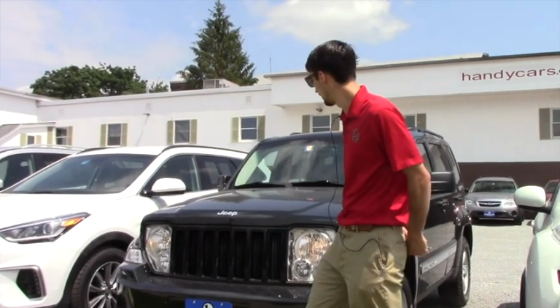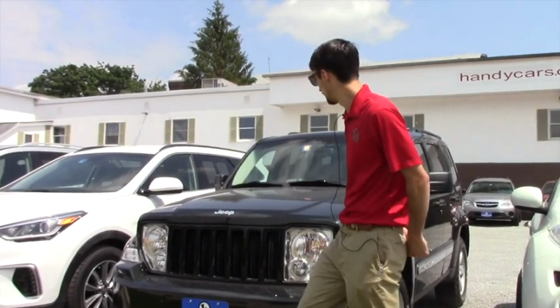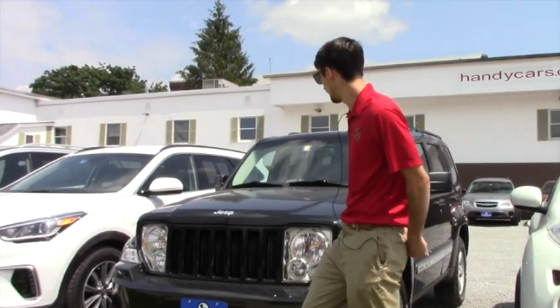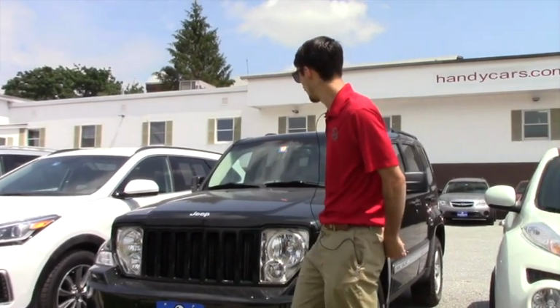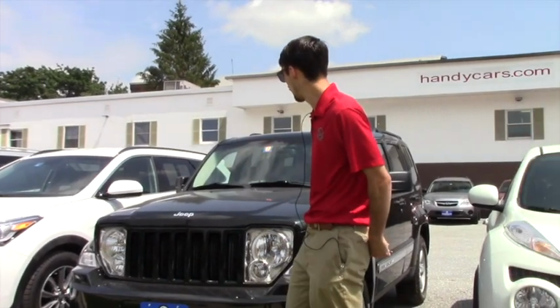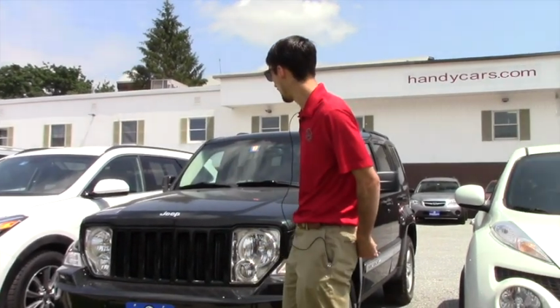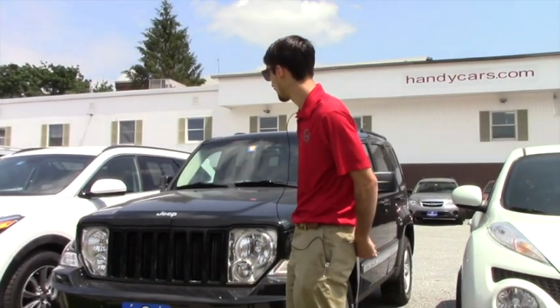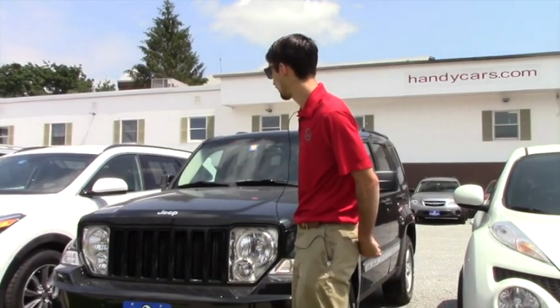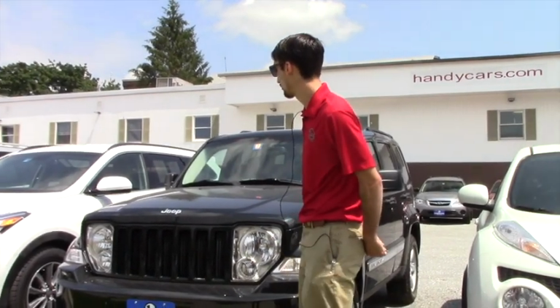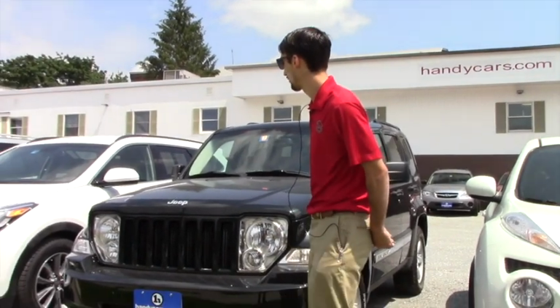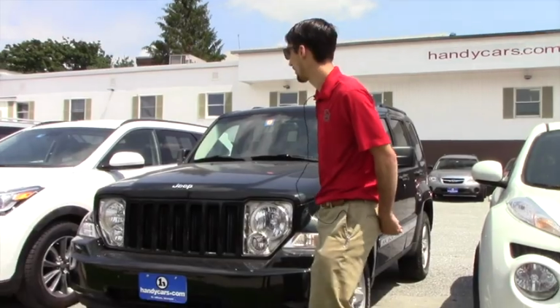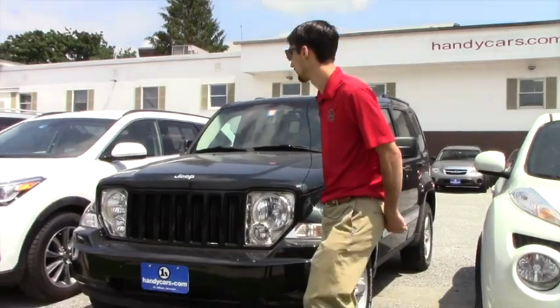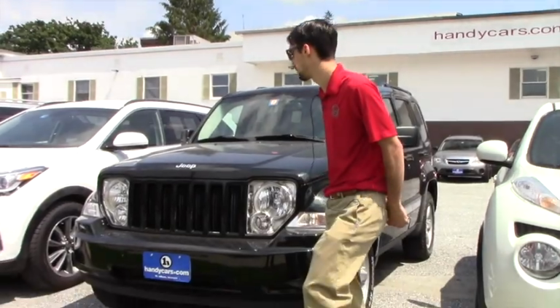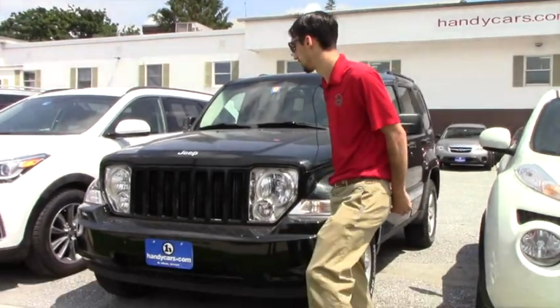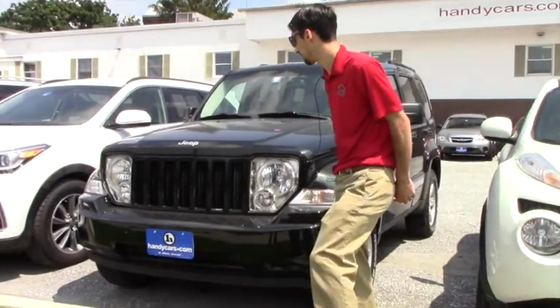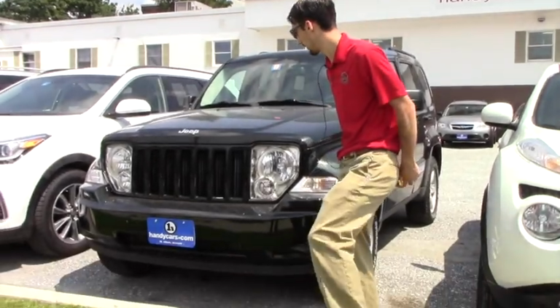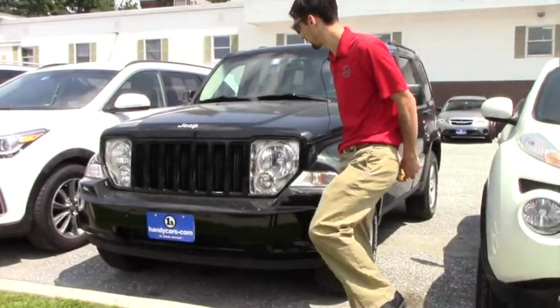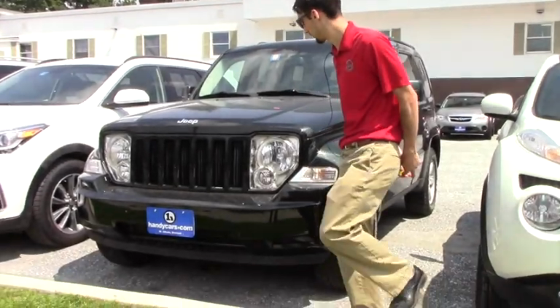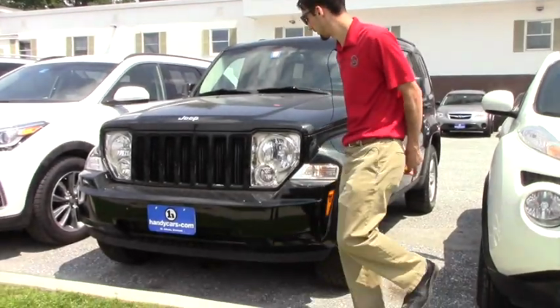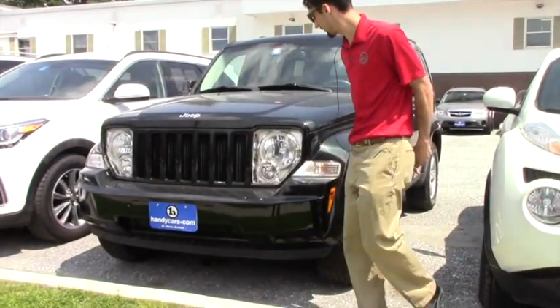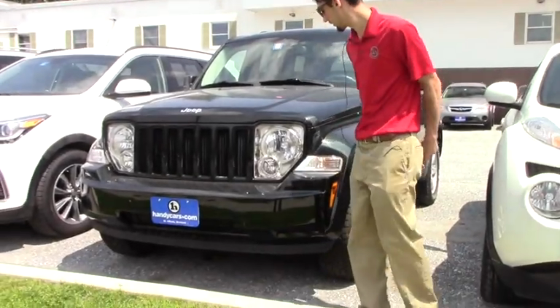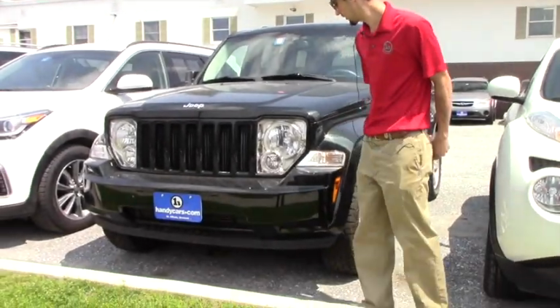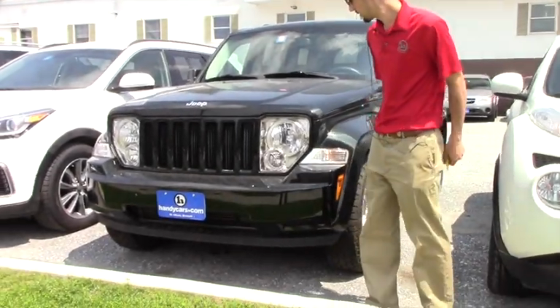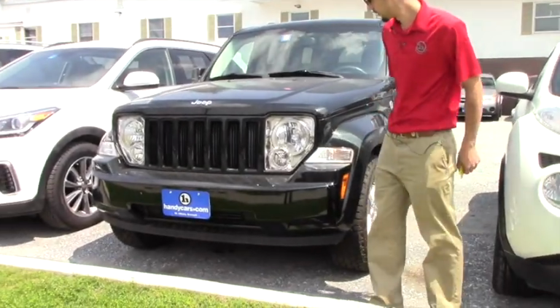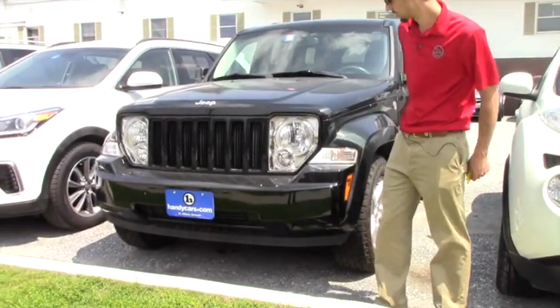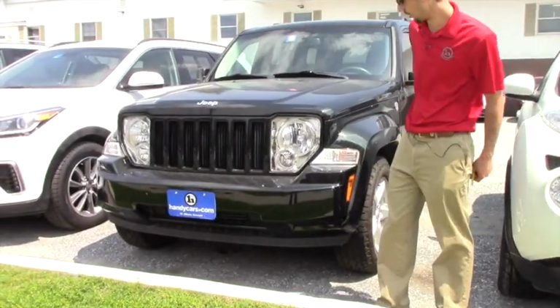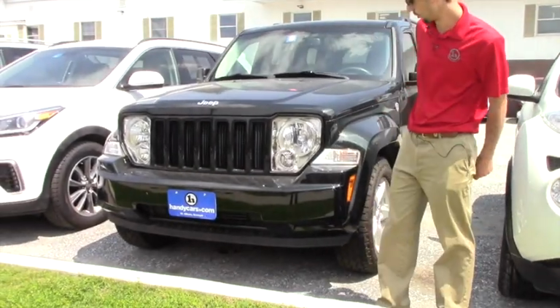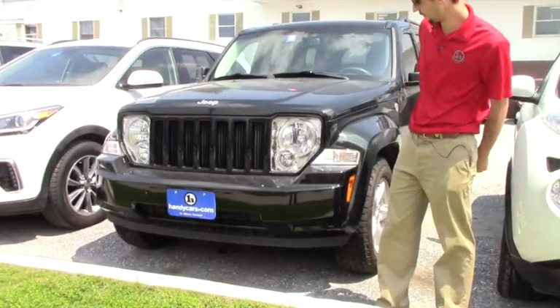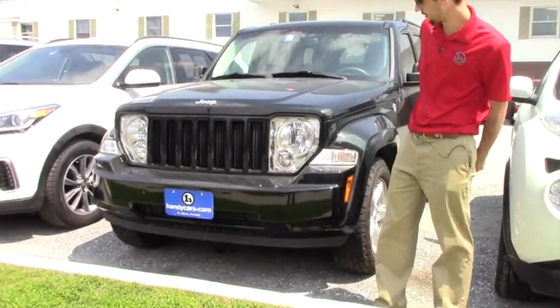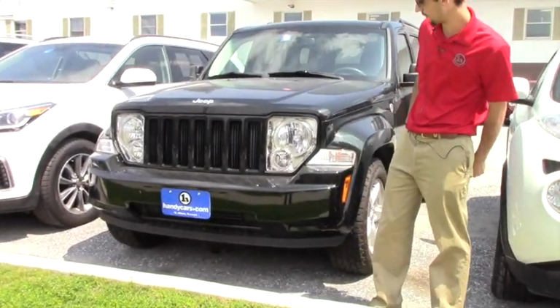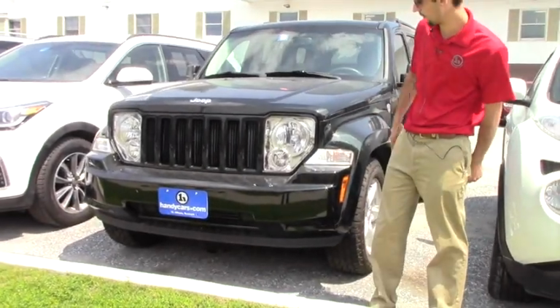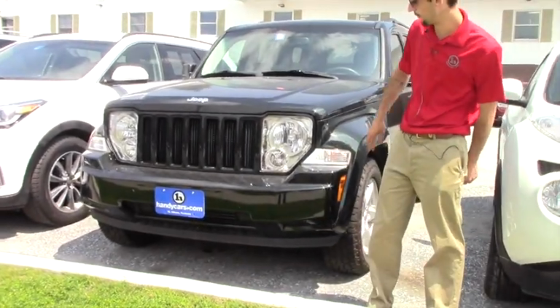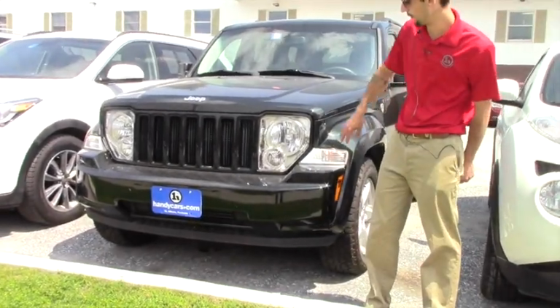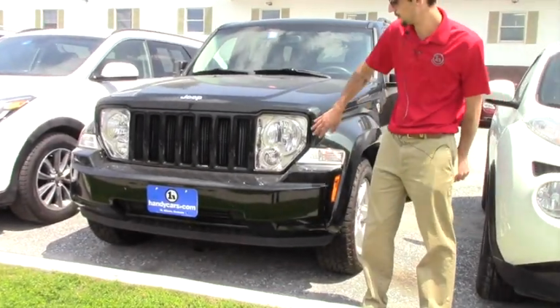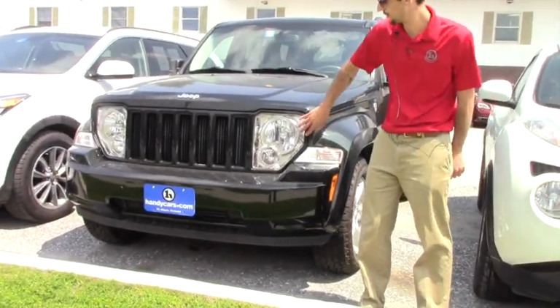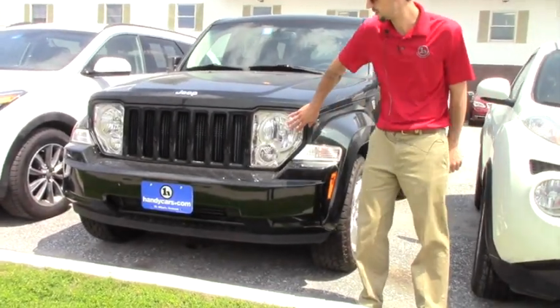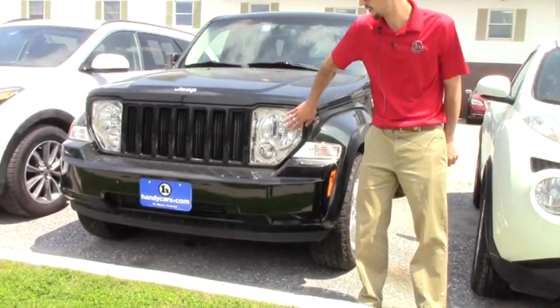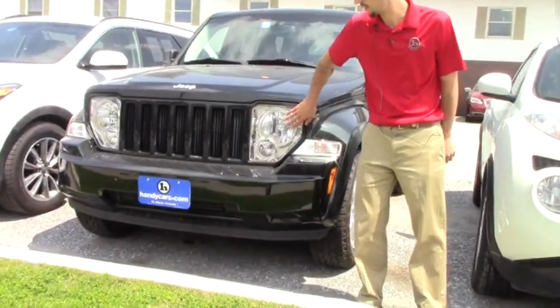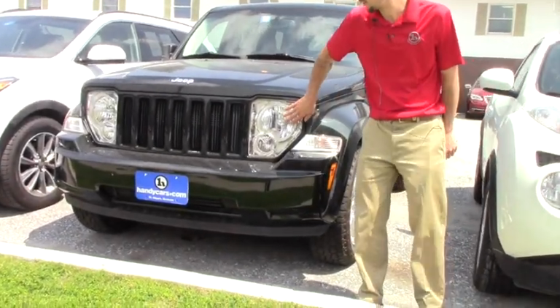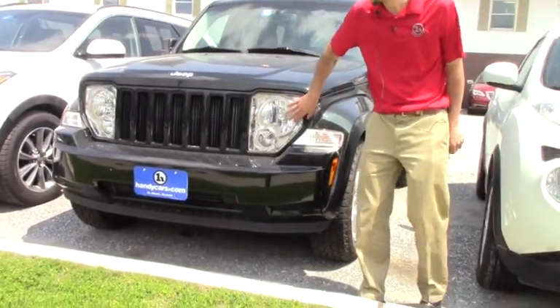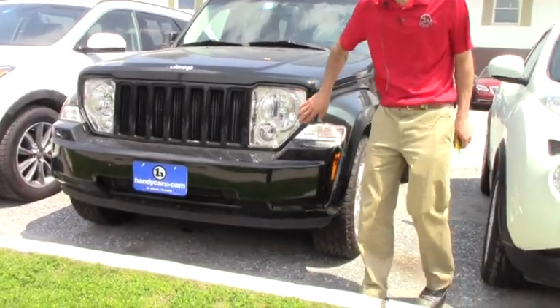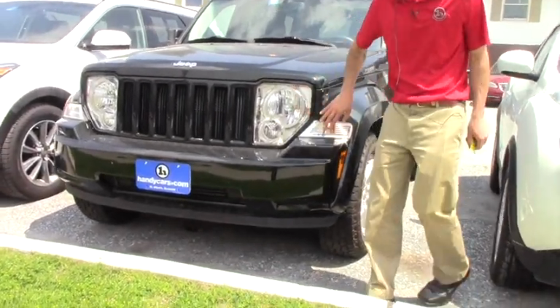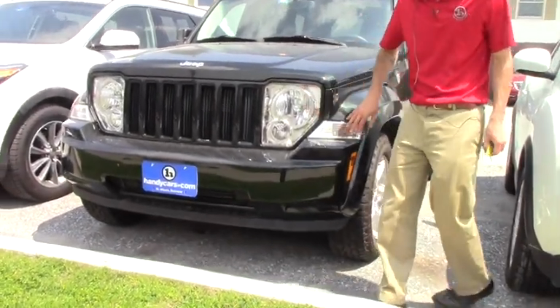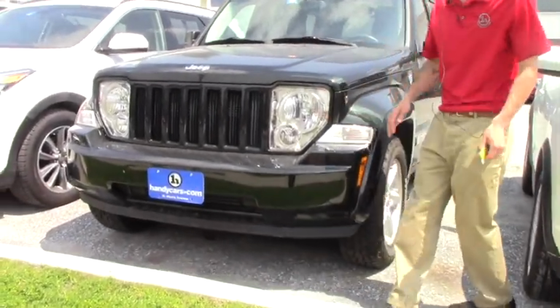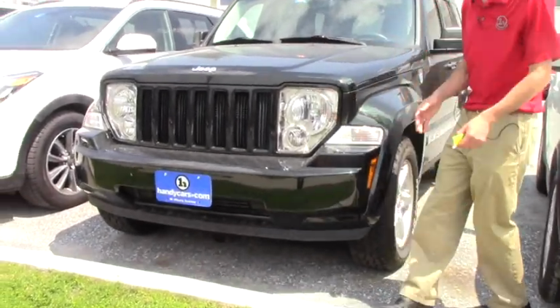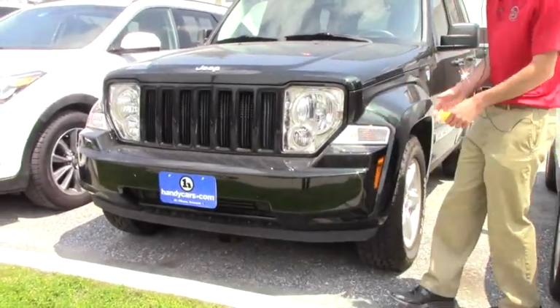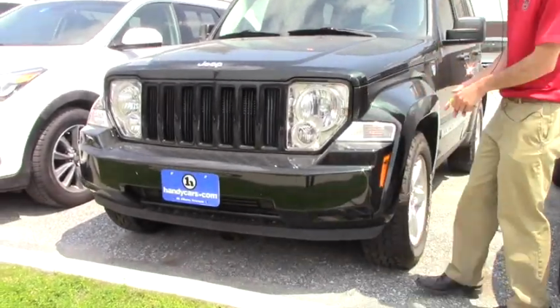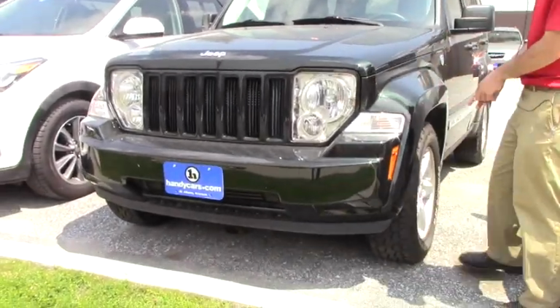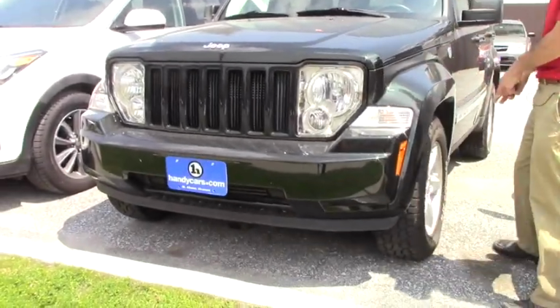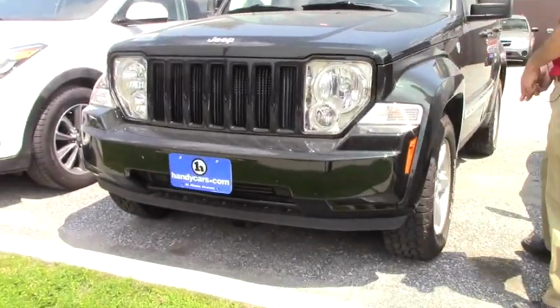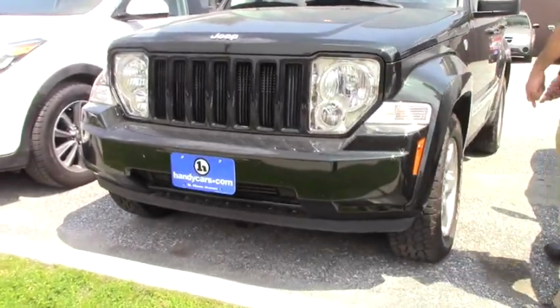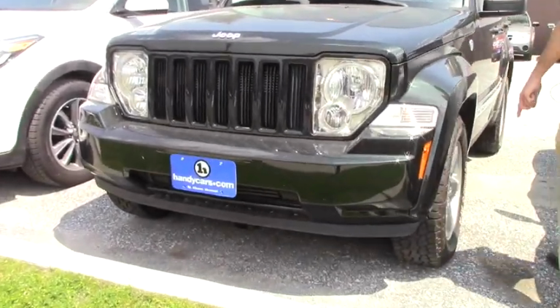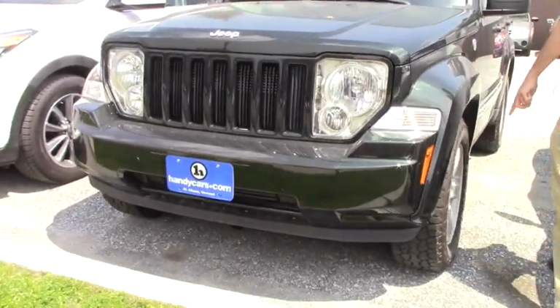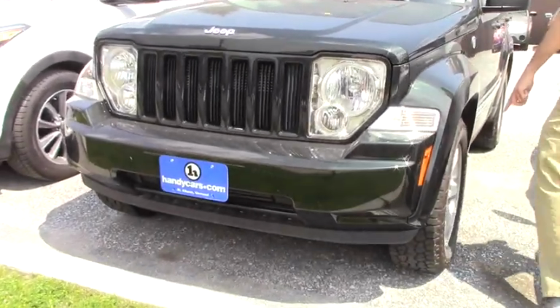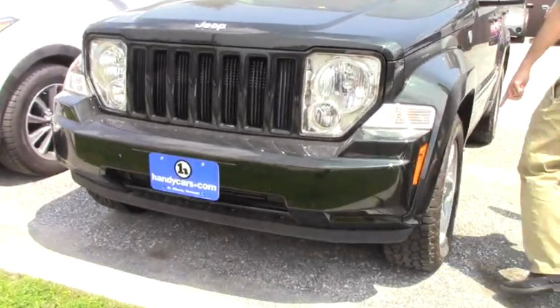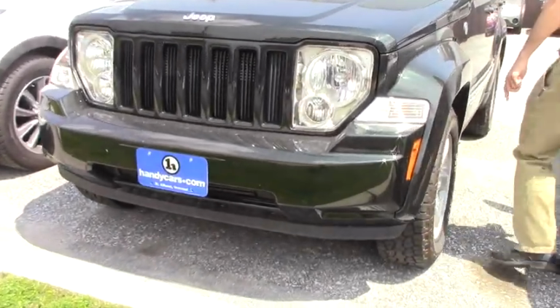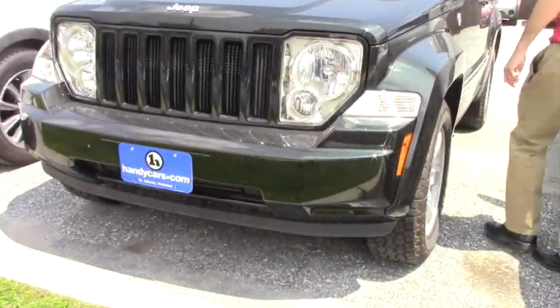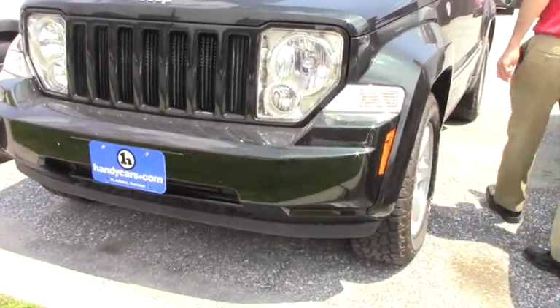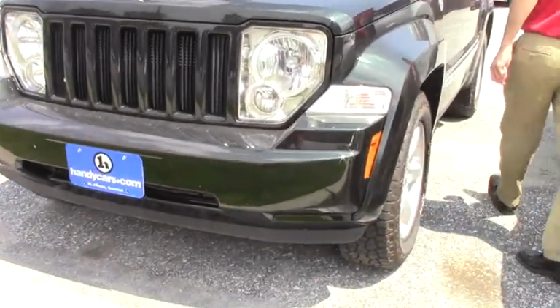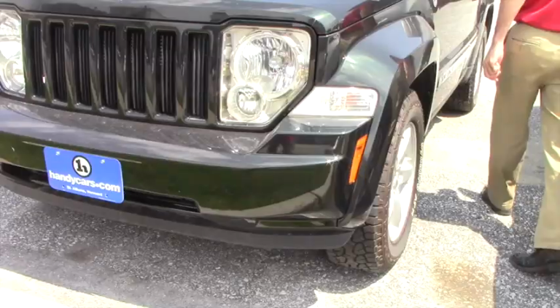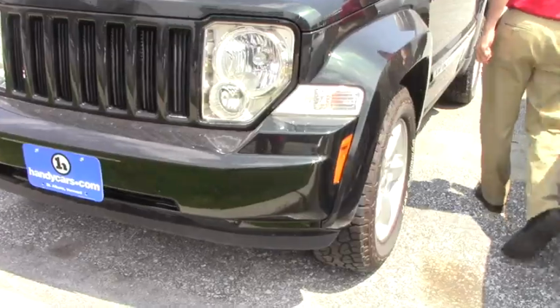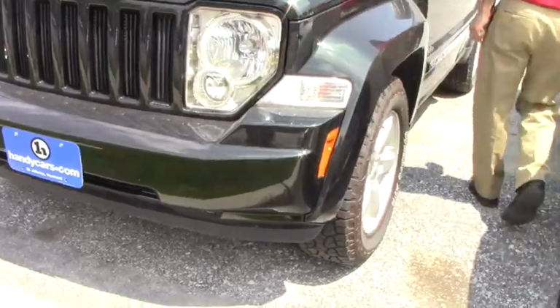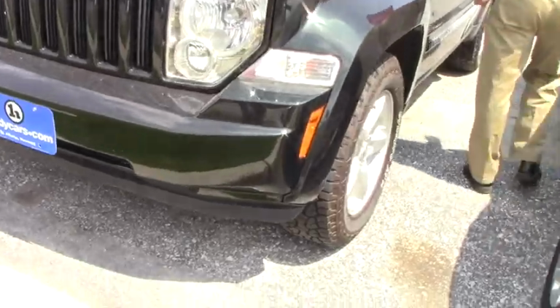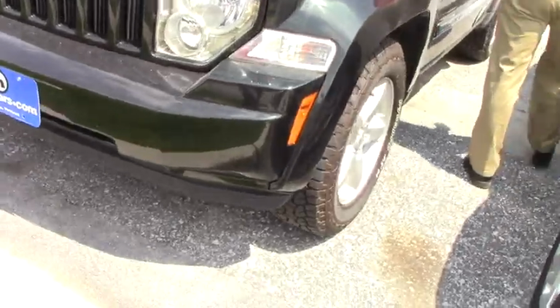It's a 2012 Jeep Liberty. Going over some of the features, you're going to have the headlights here and the alloy Jeep rims.